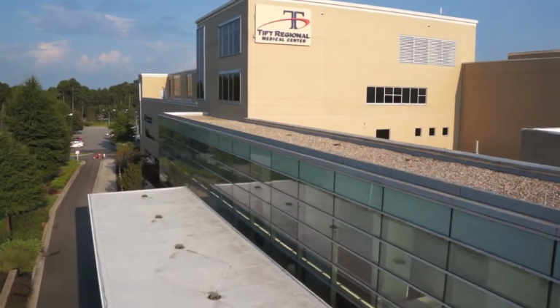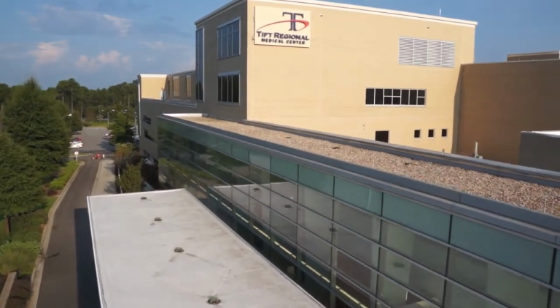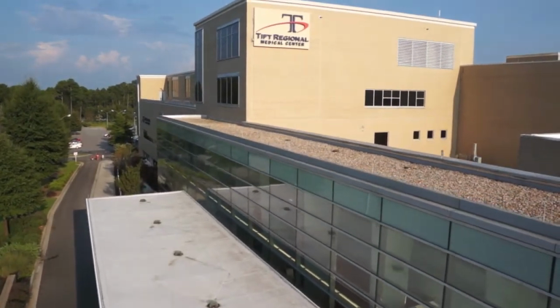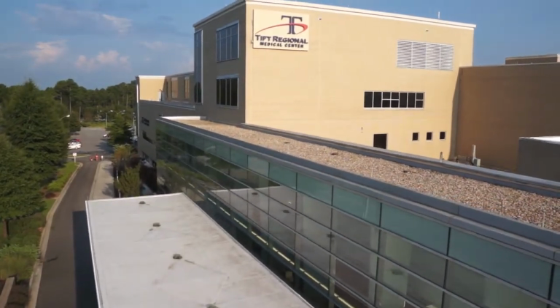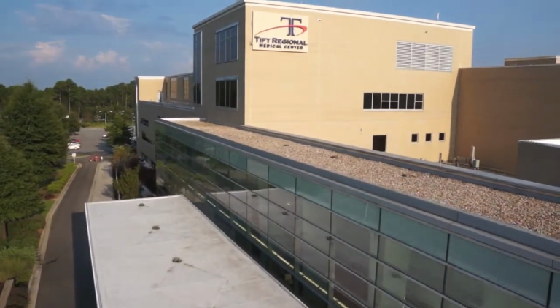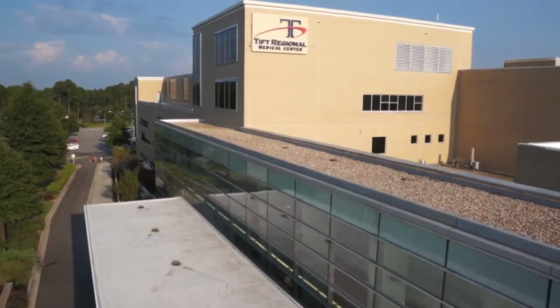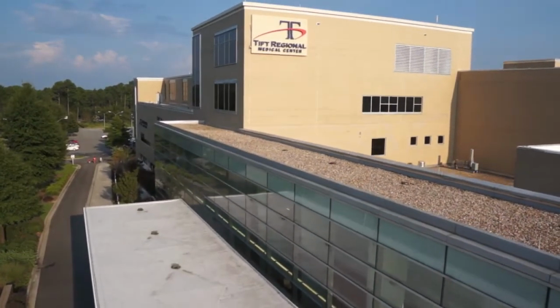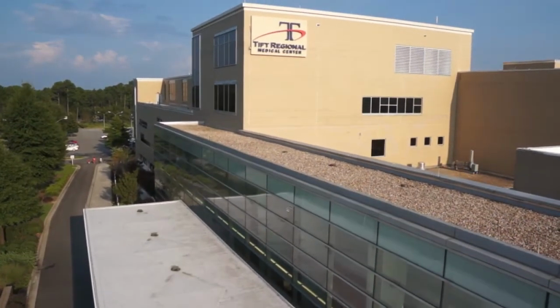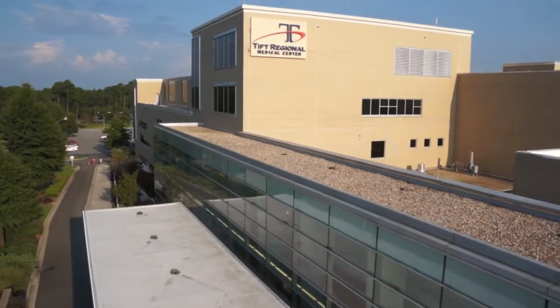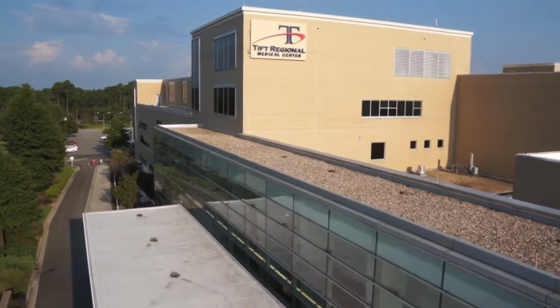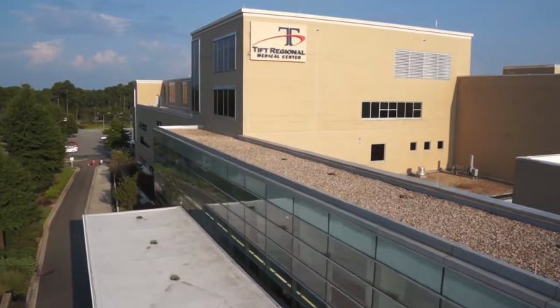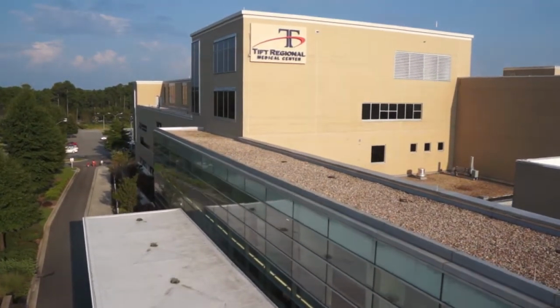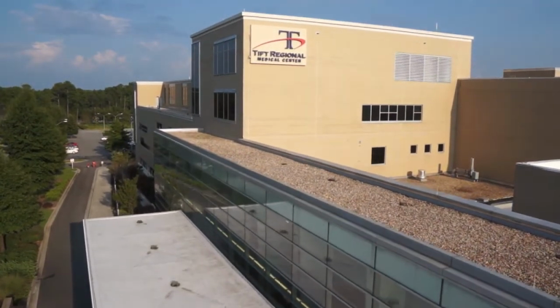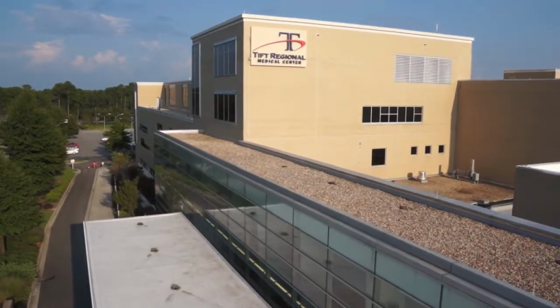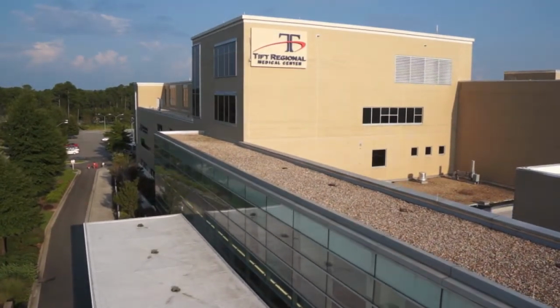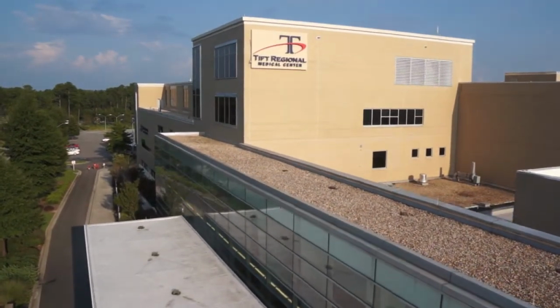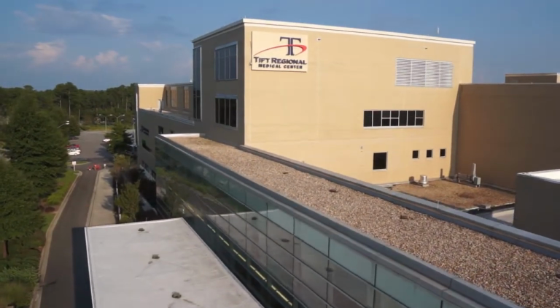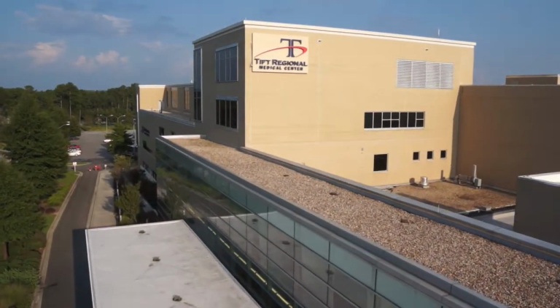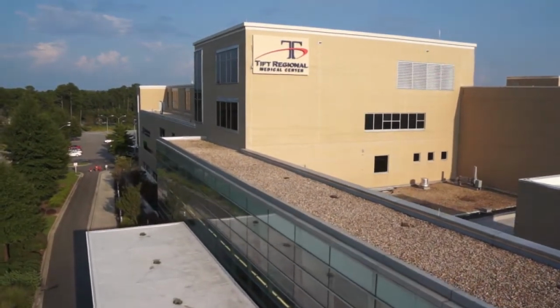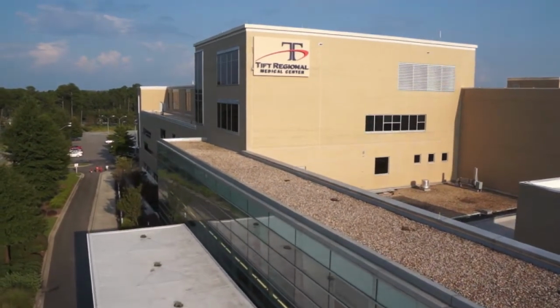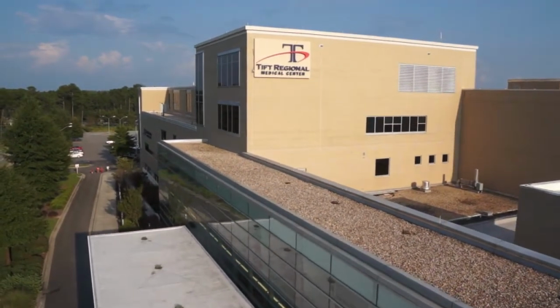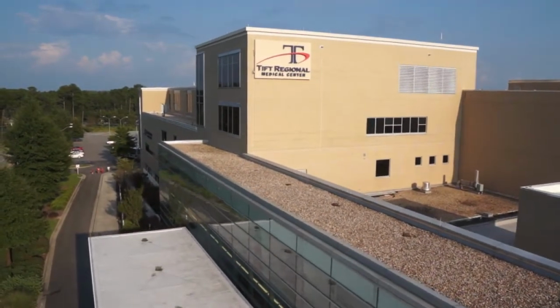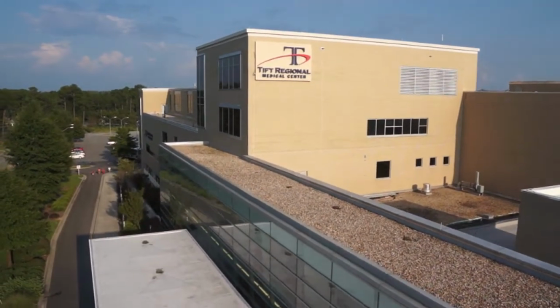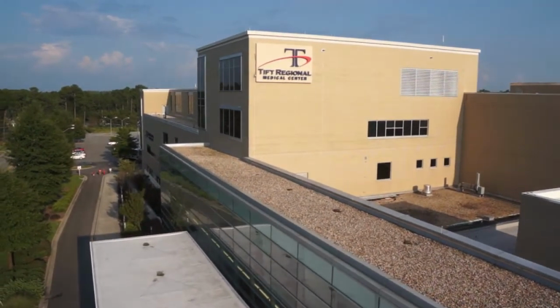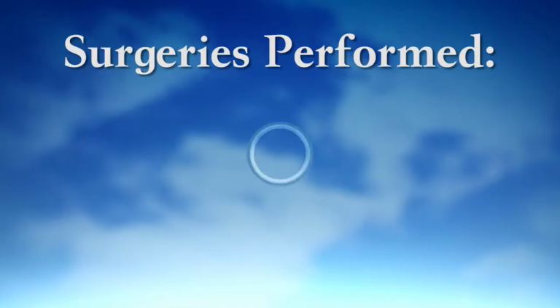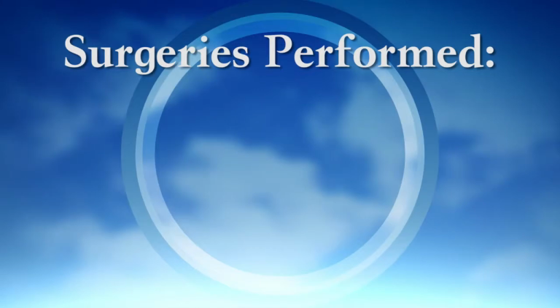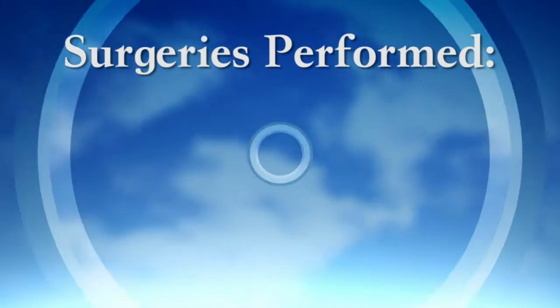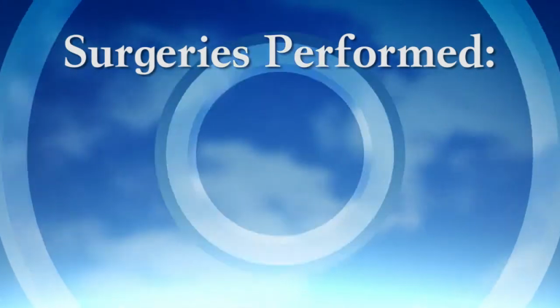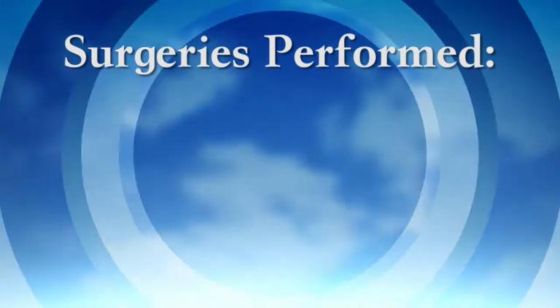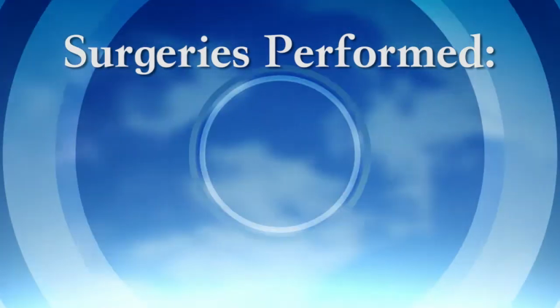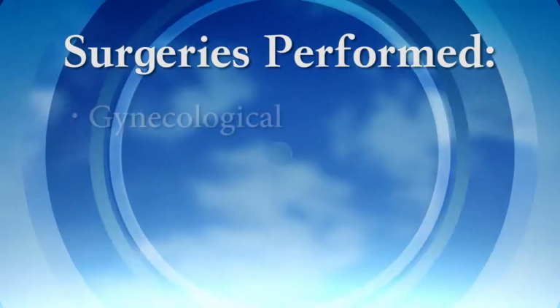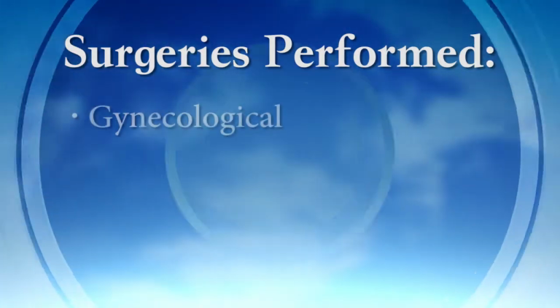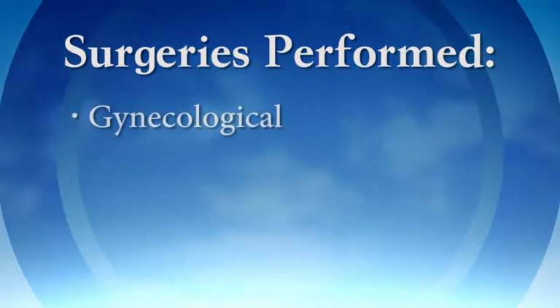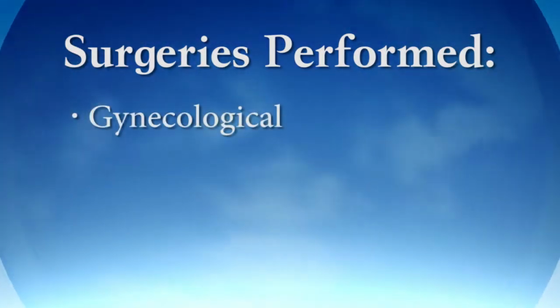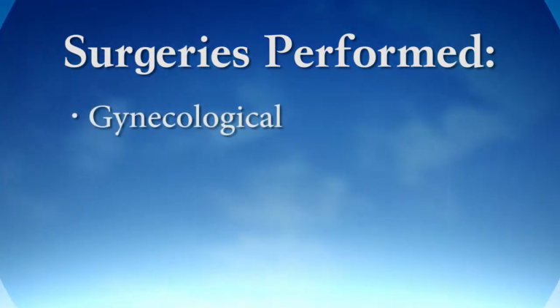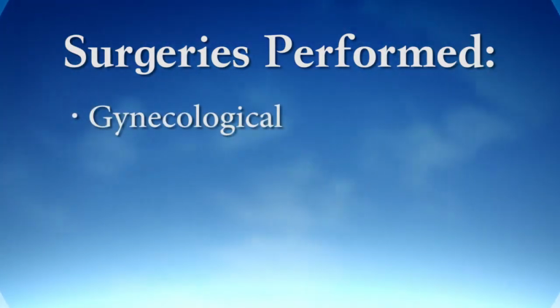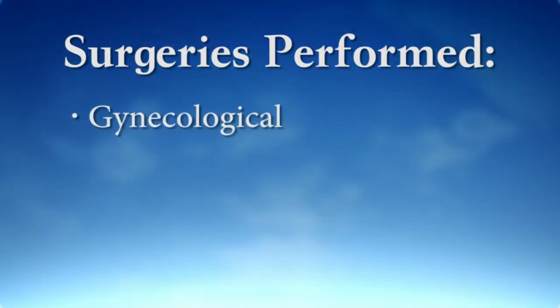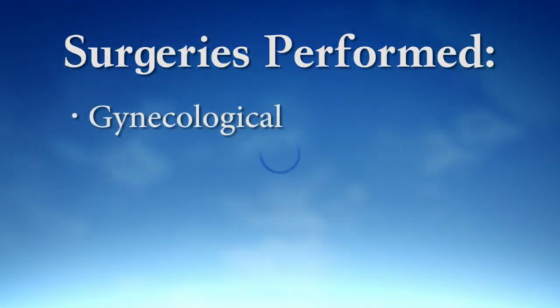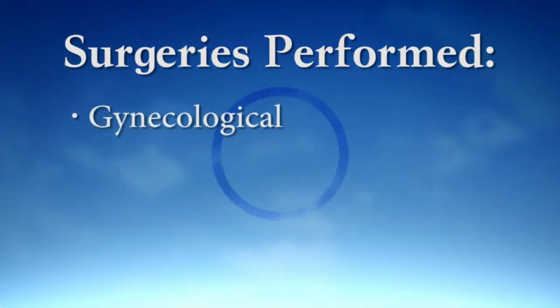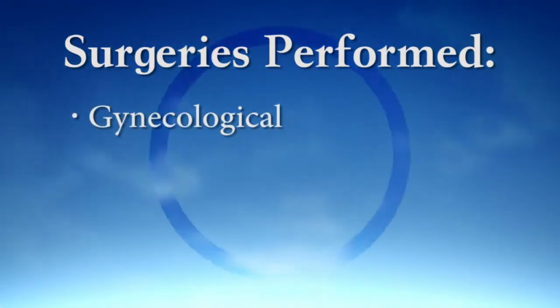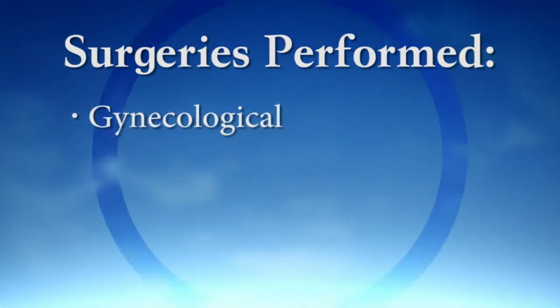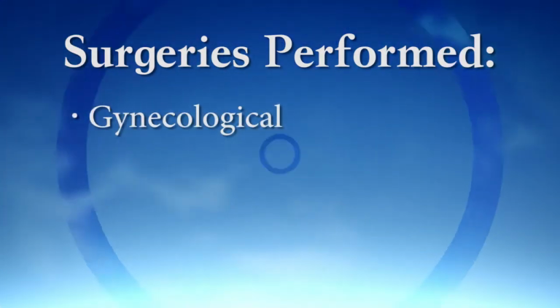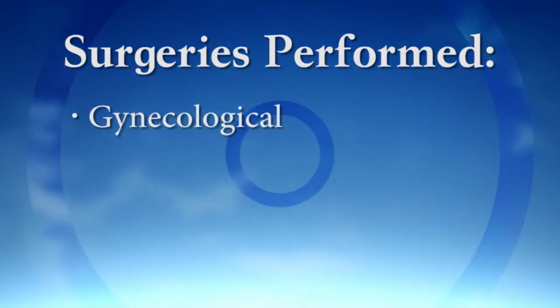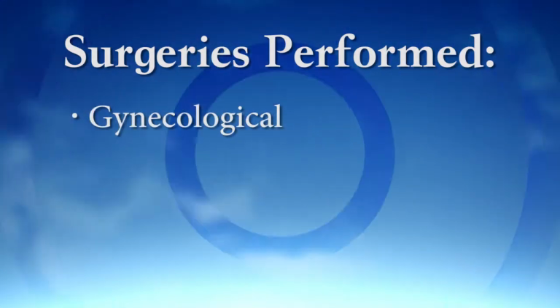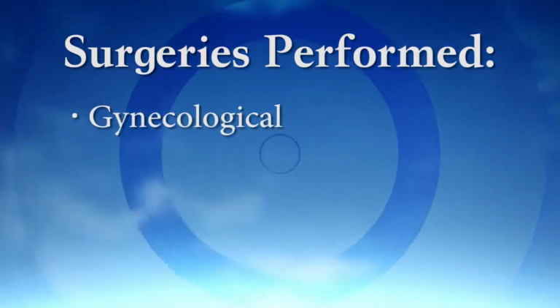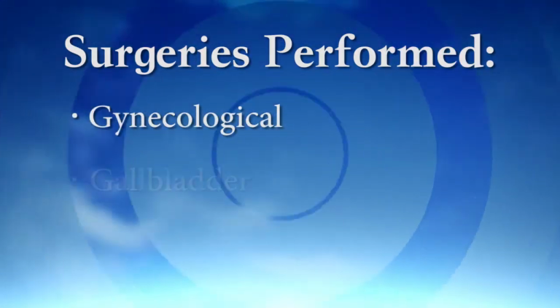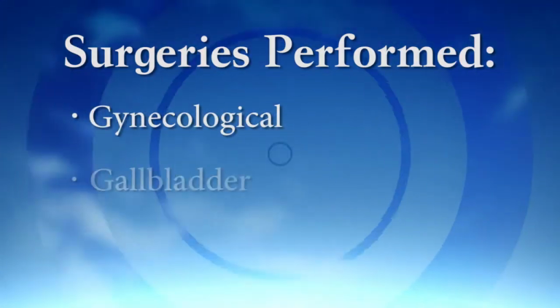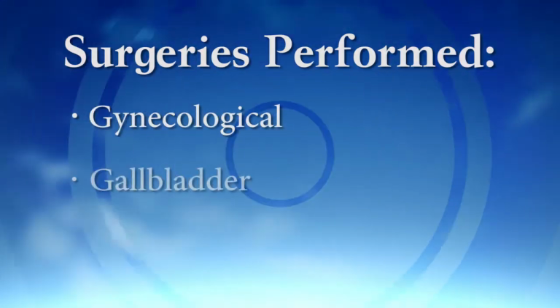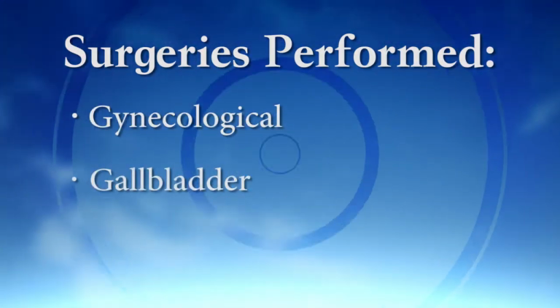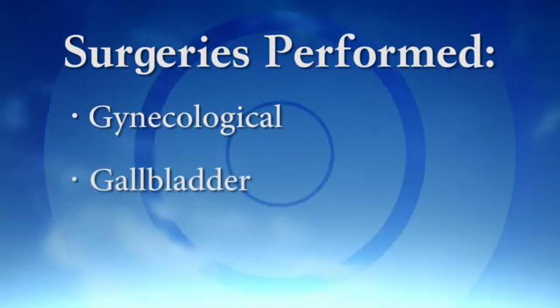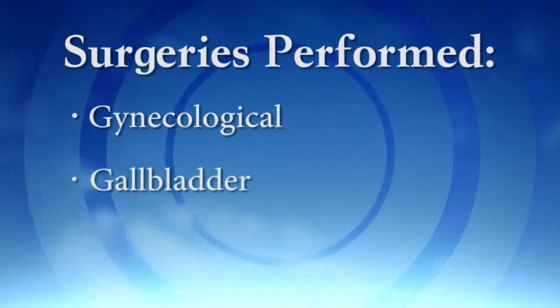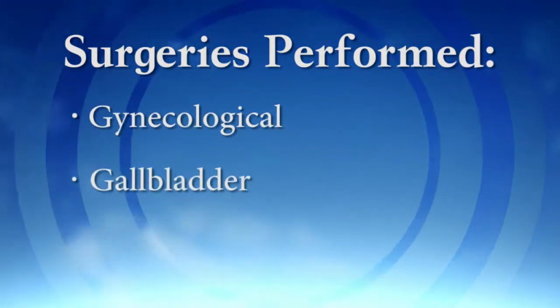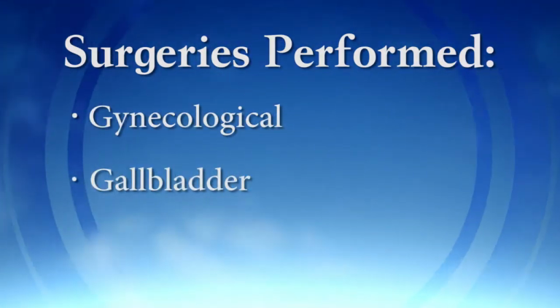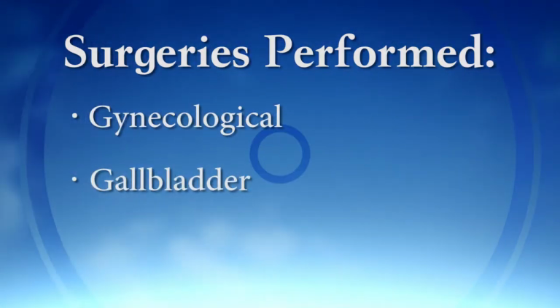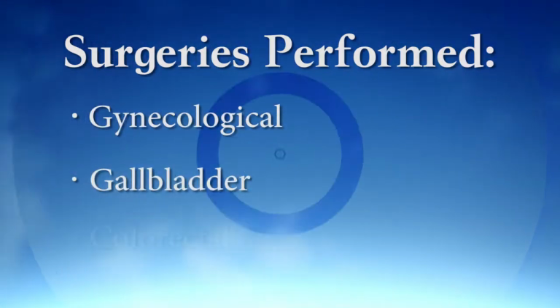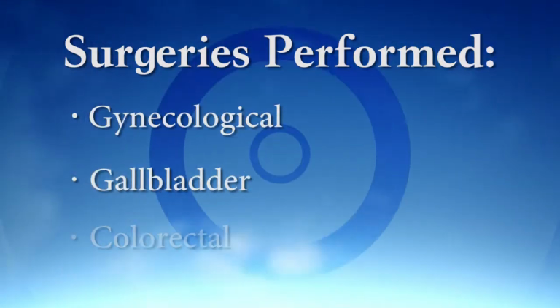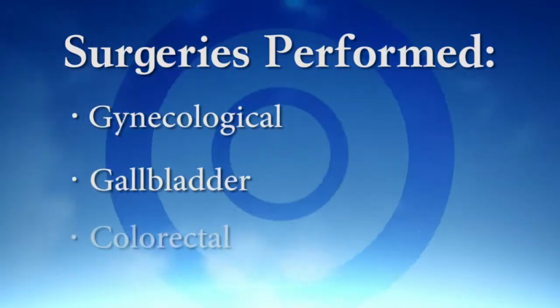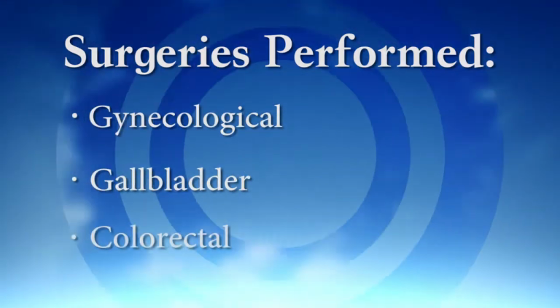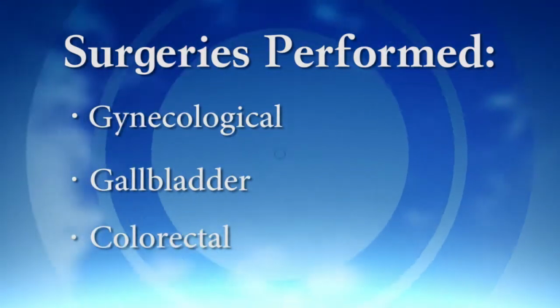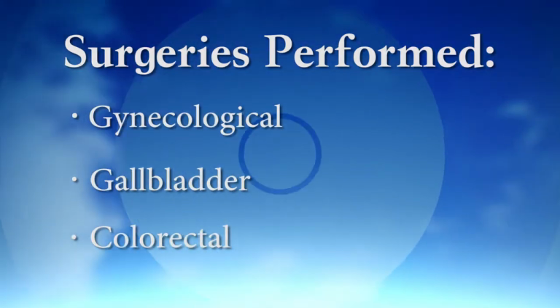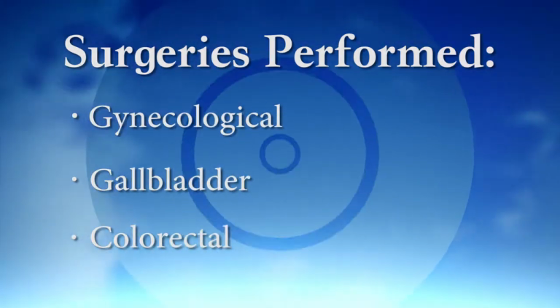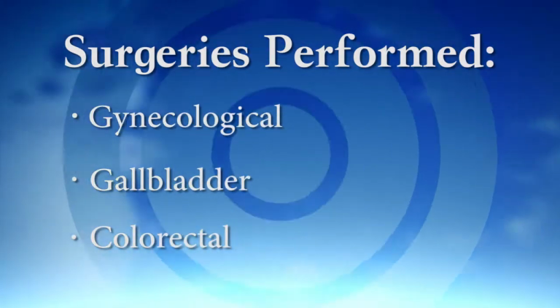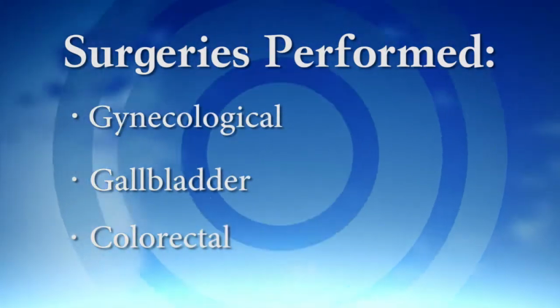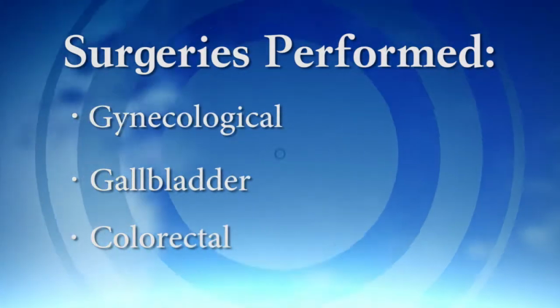Currently, the types of procedures available with DaVinci include gynecological surgeries, as well as gallbladder and colorectal surgeries.